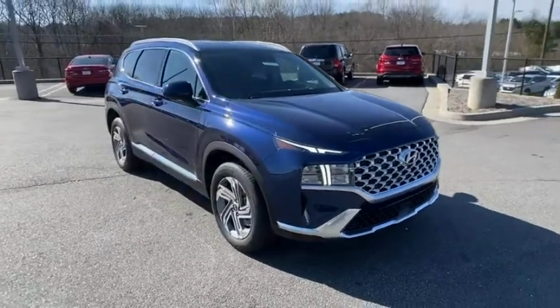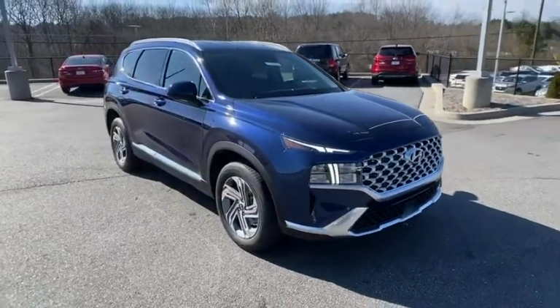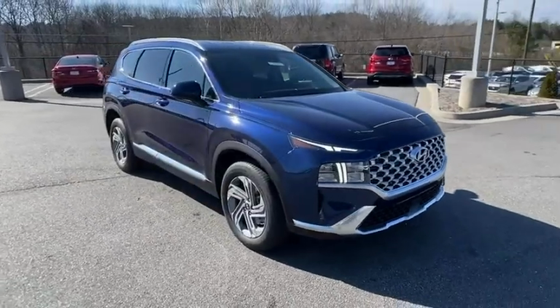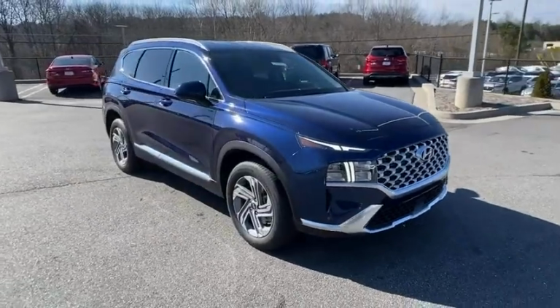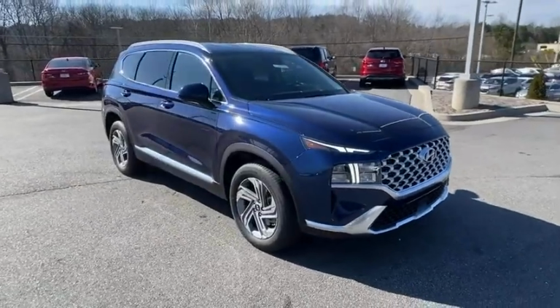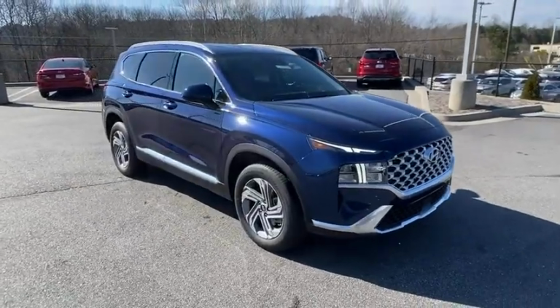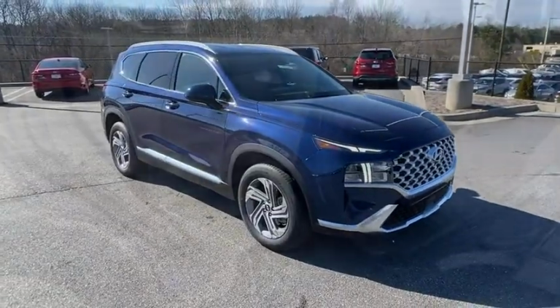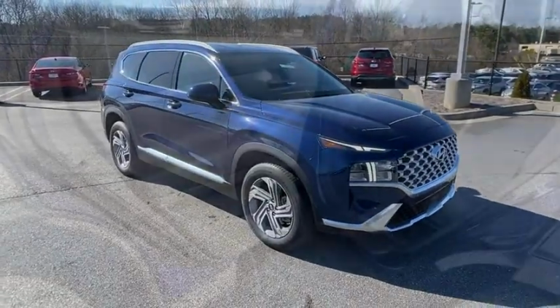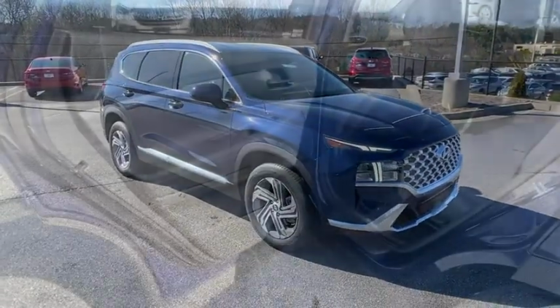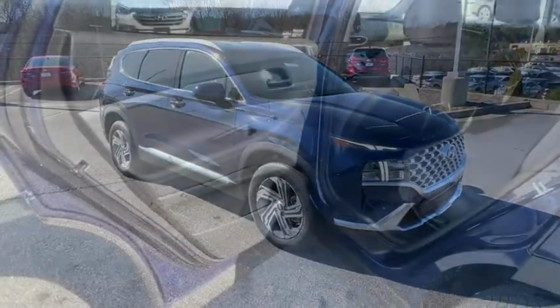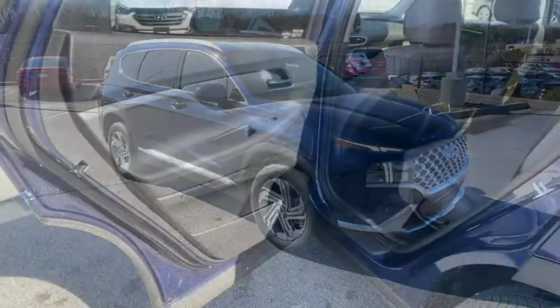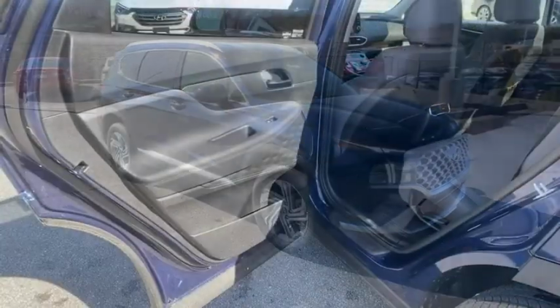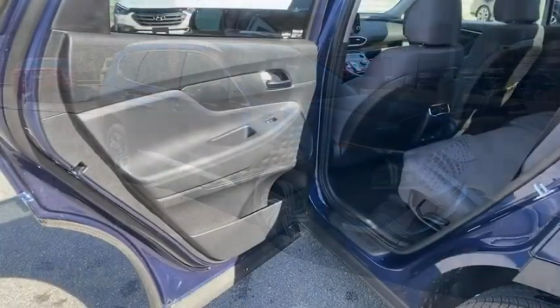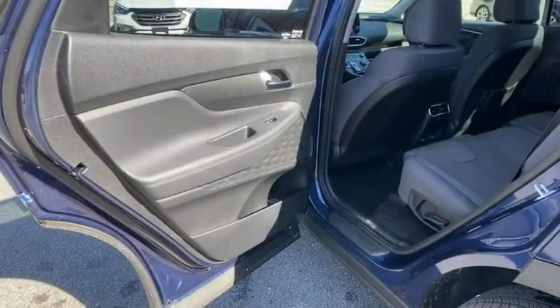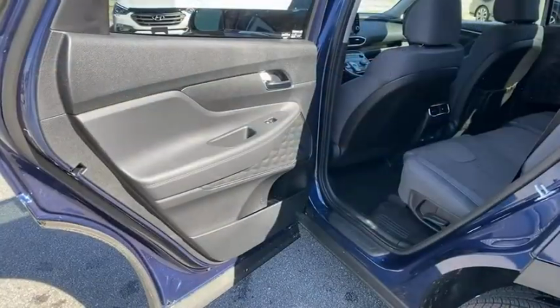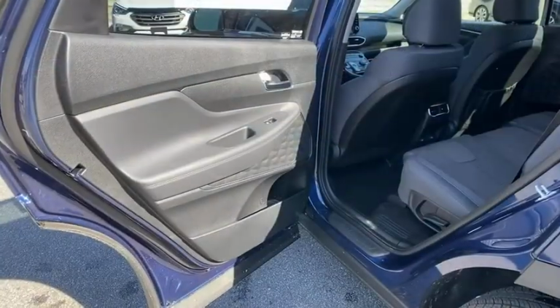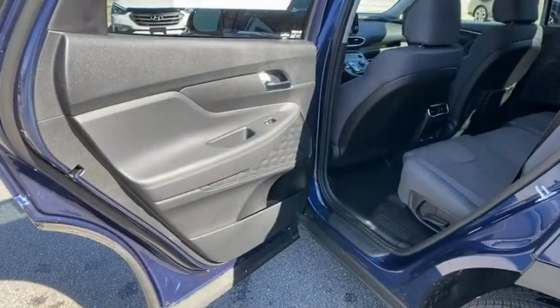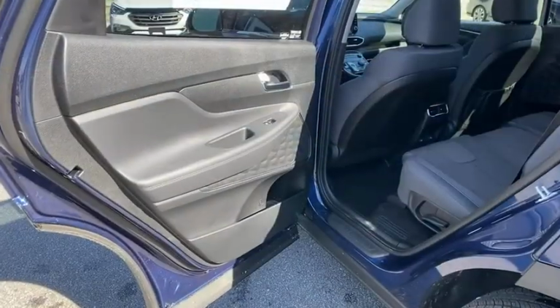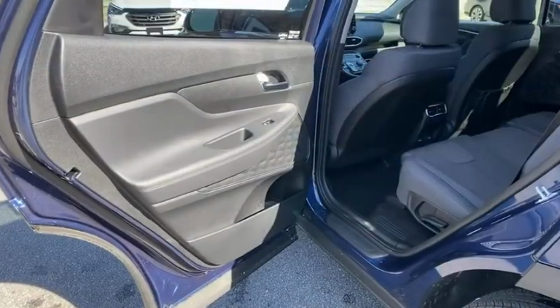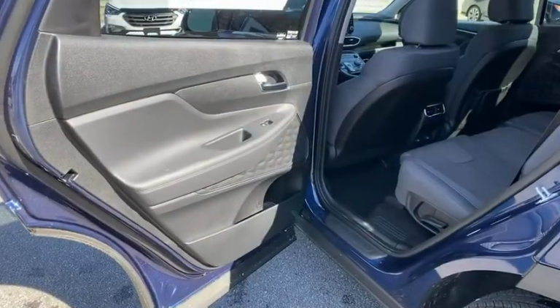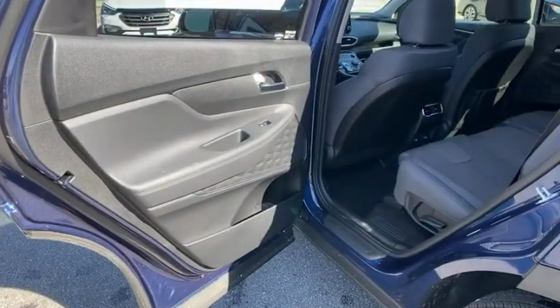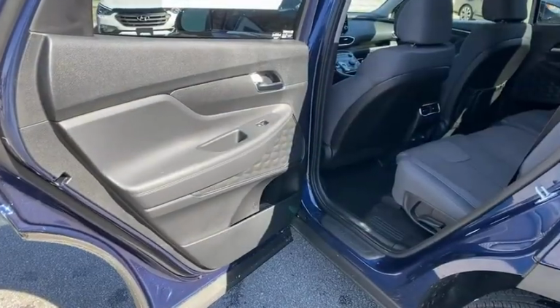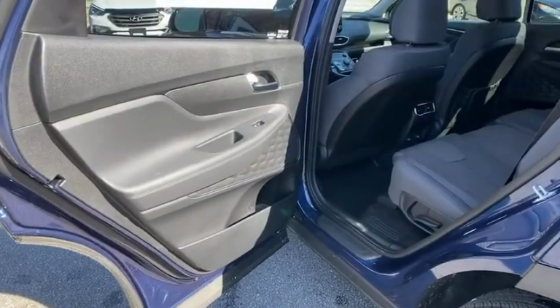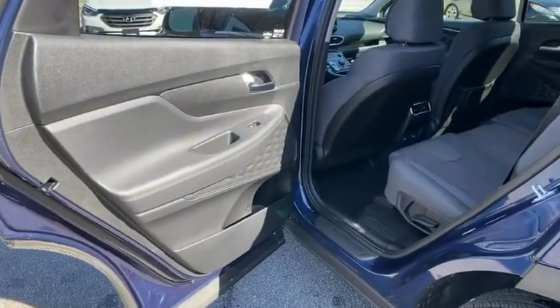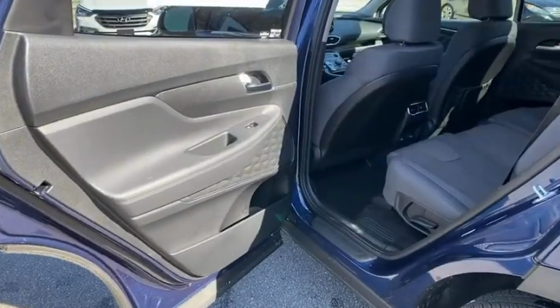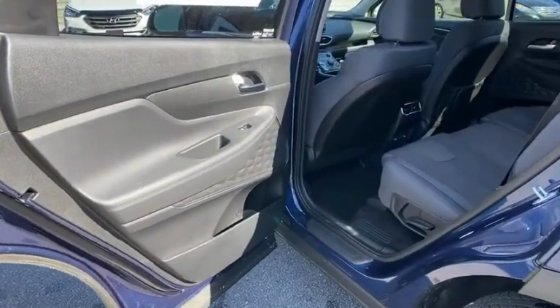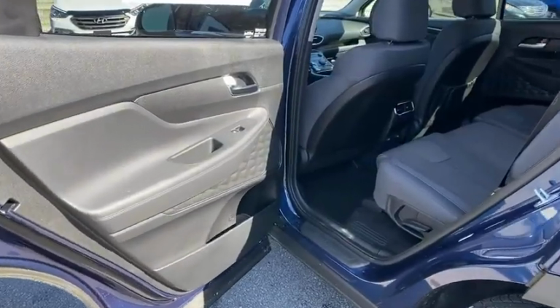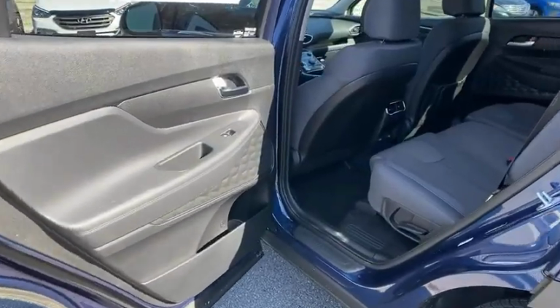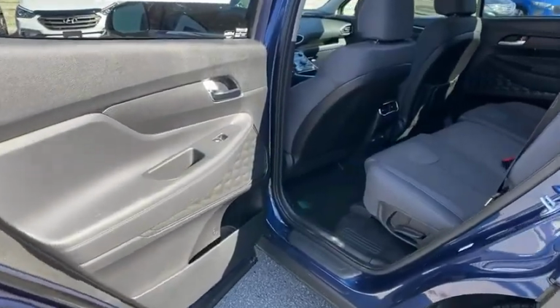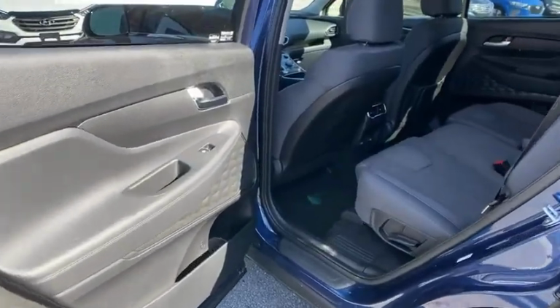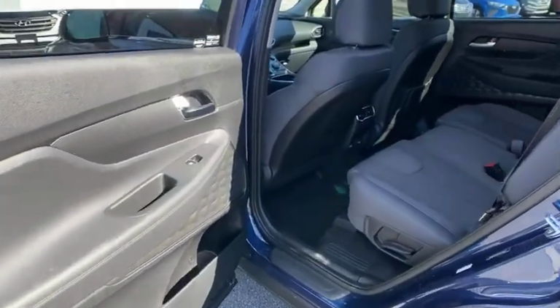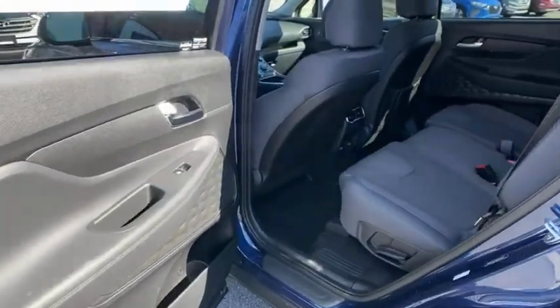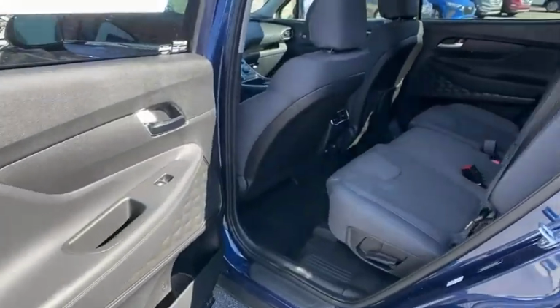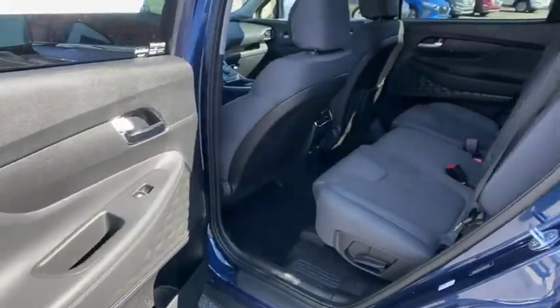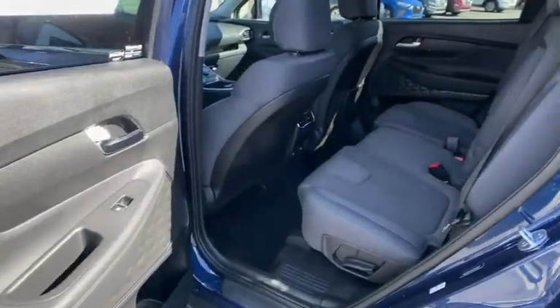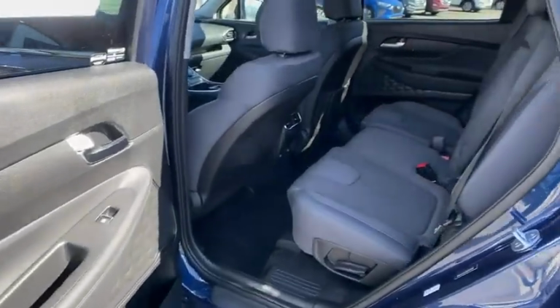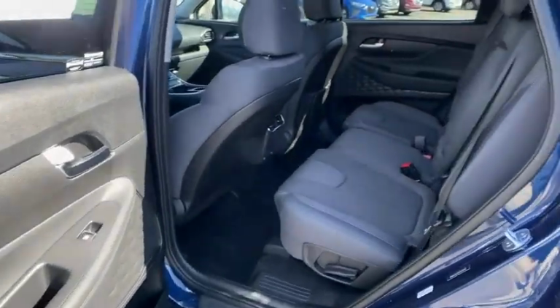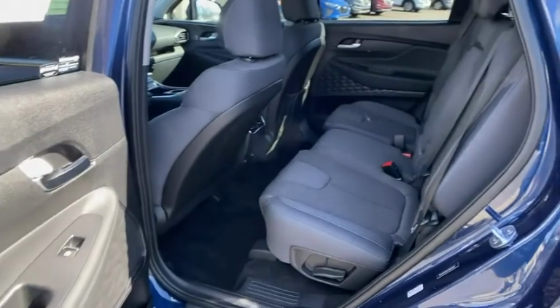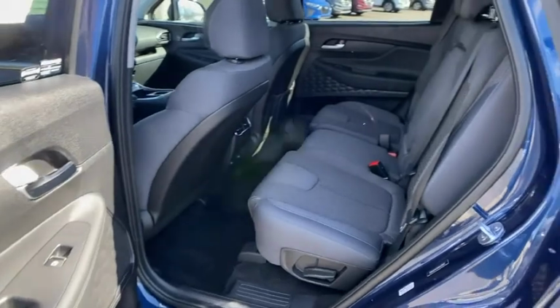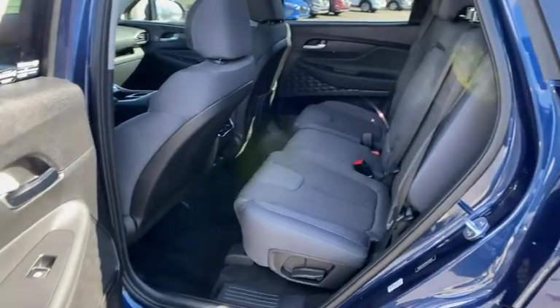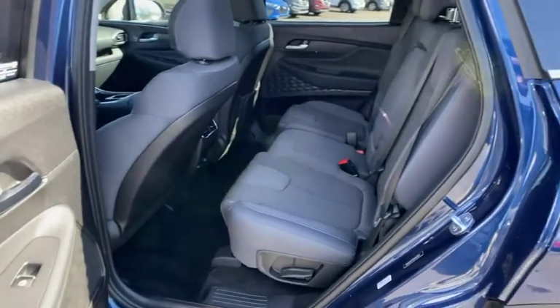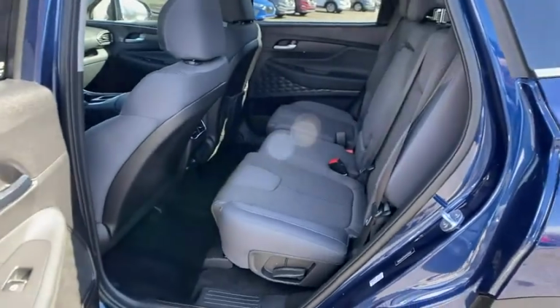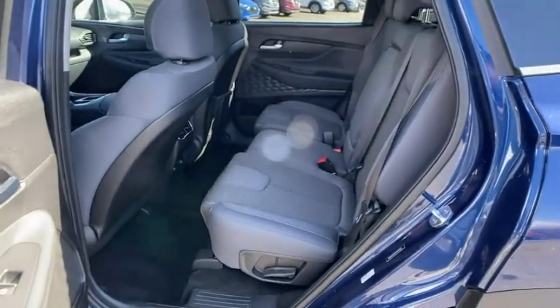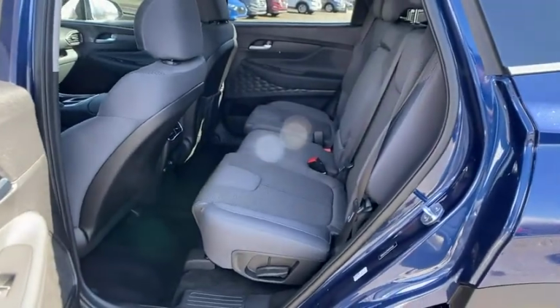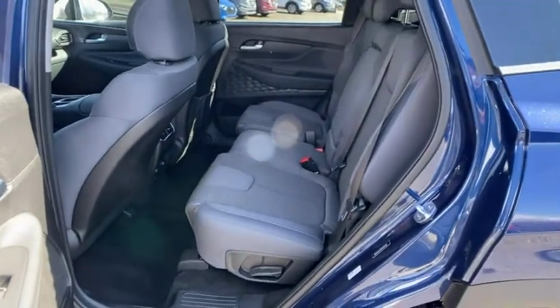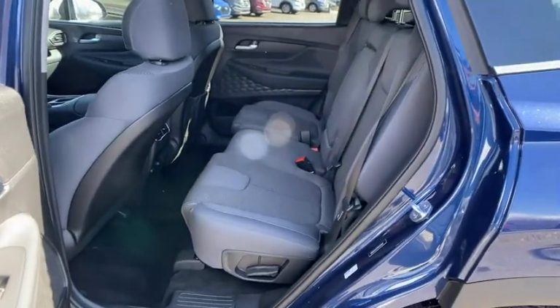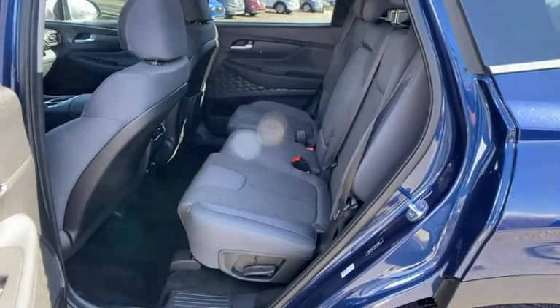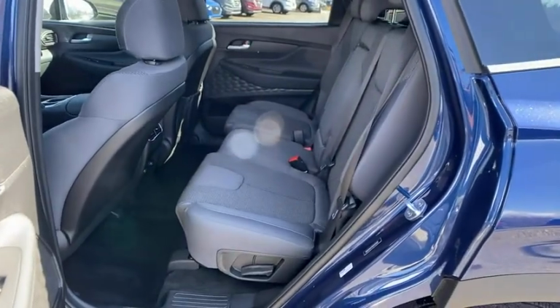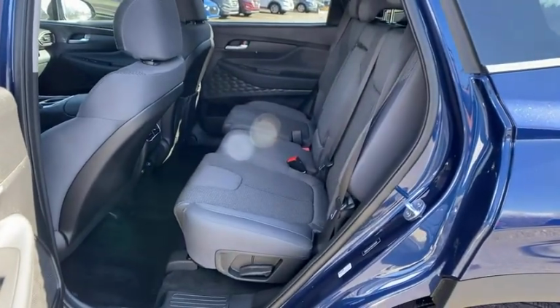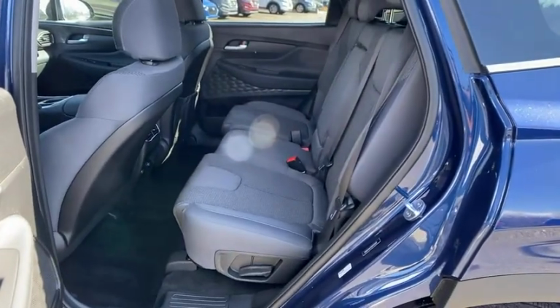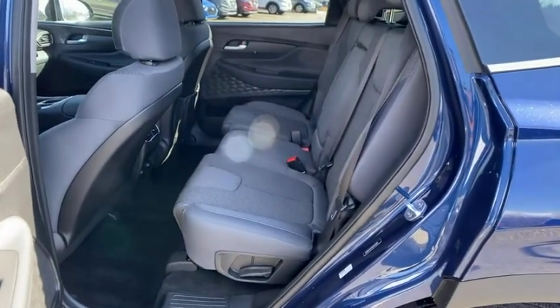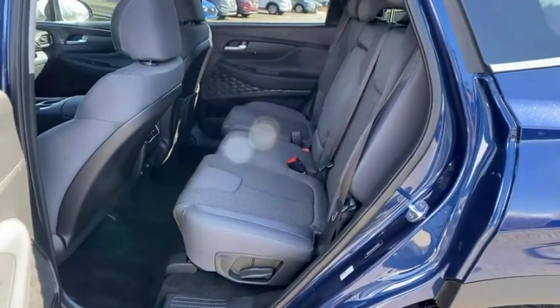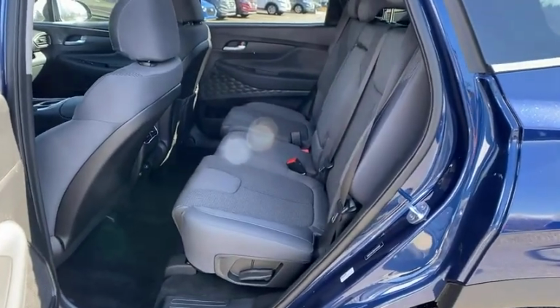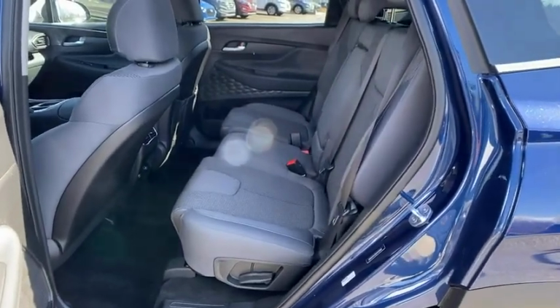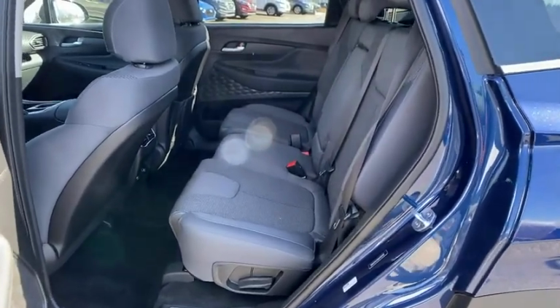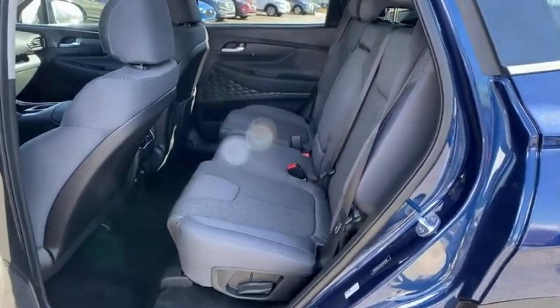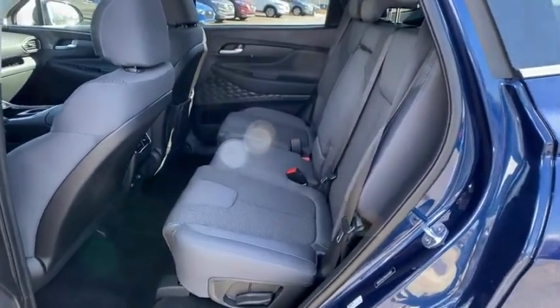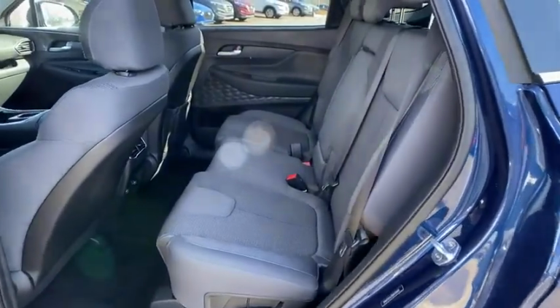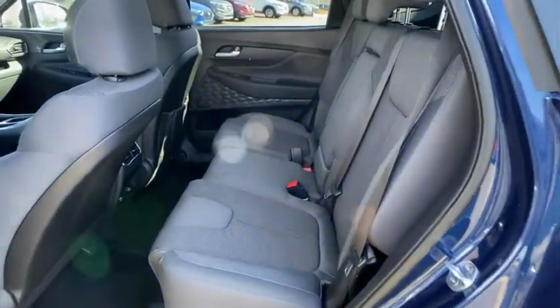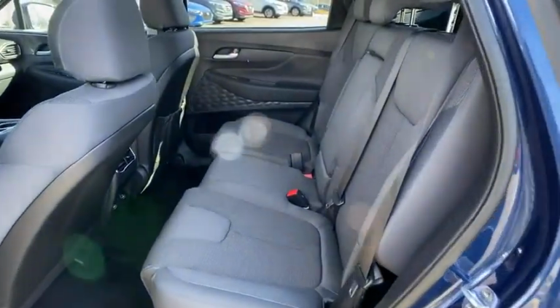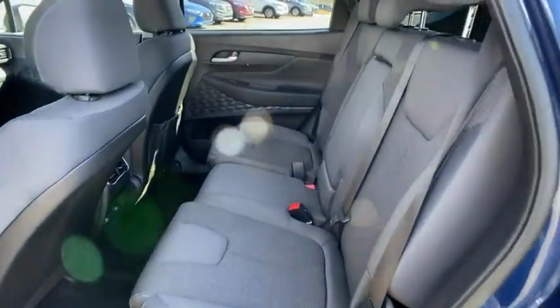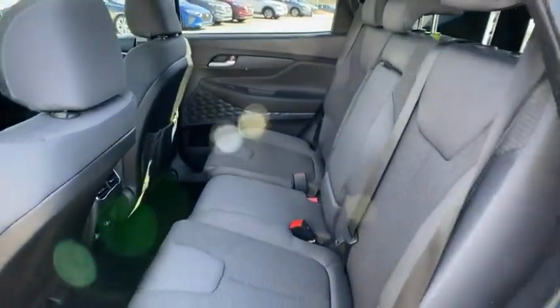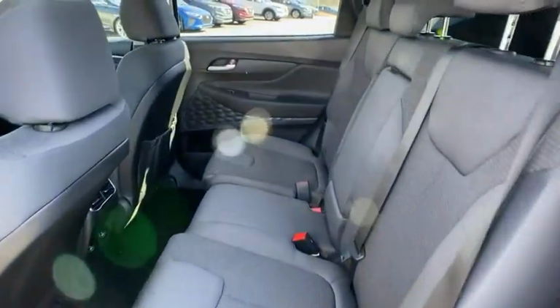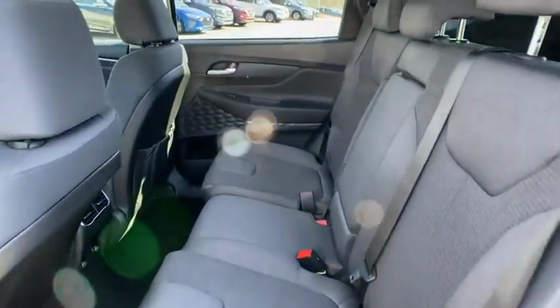Brake assist, panic alarm, remote keyless entry, tachometer, power driver's seat, front reading lamps, rear window wiper.